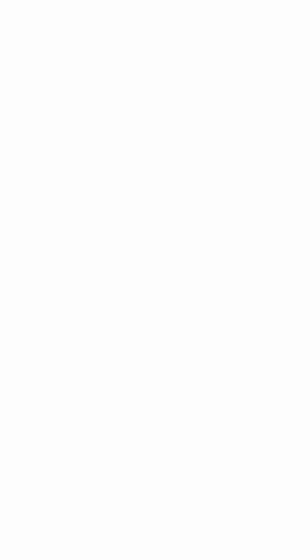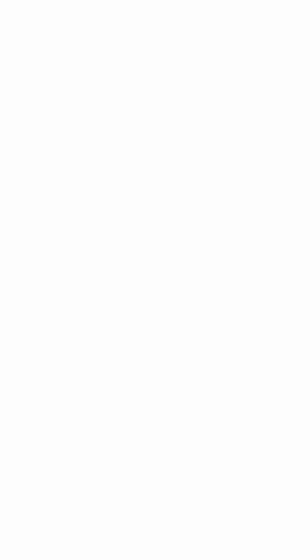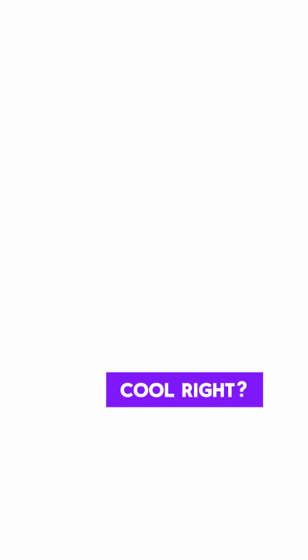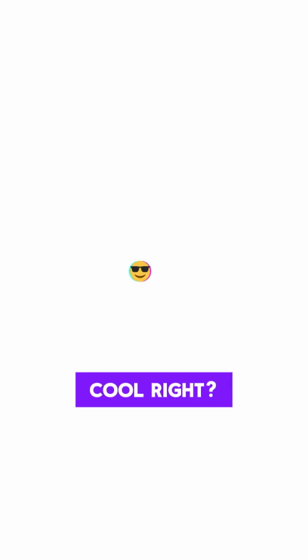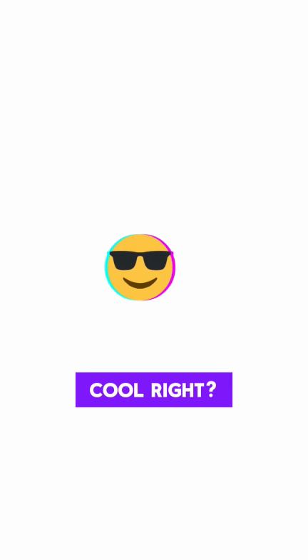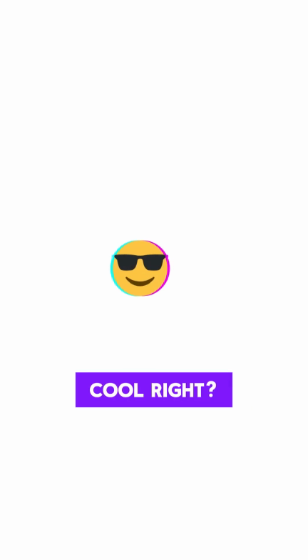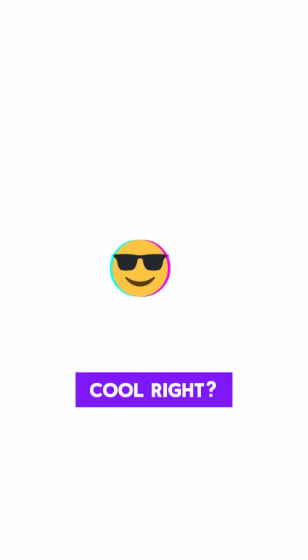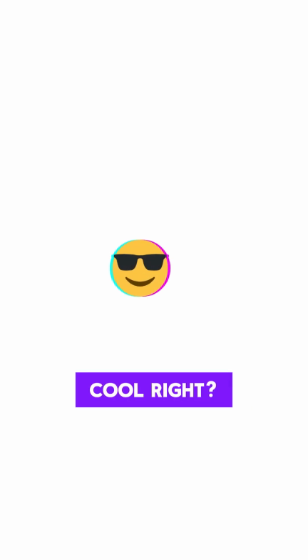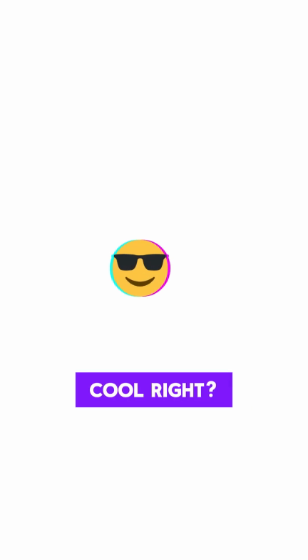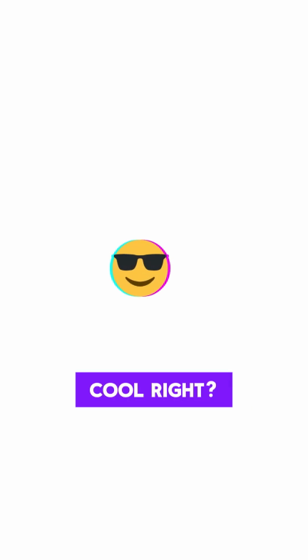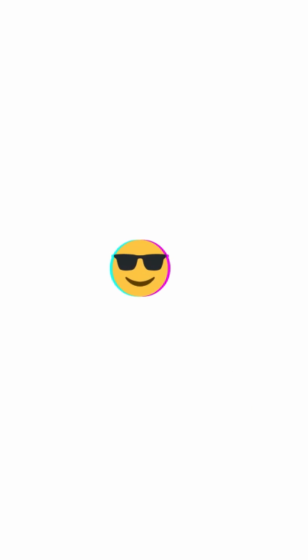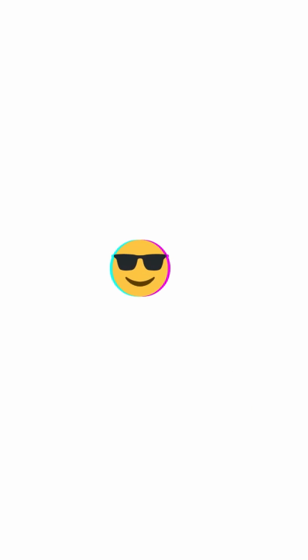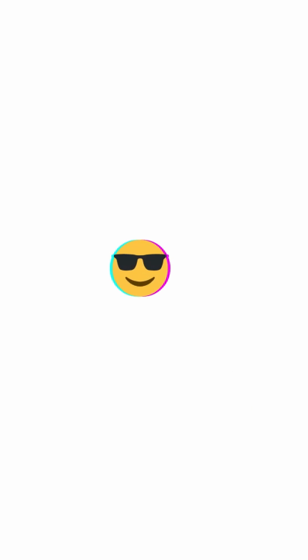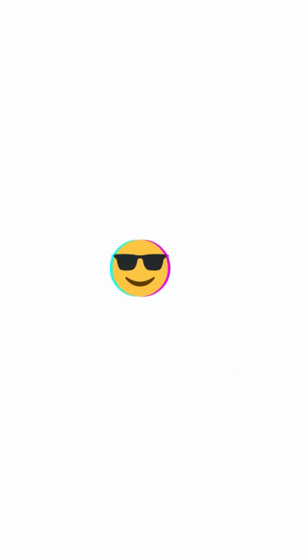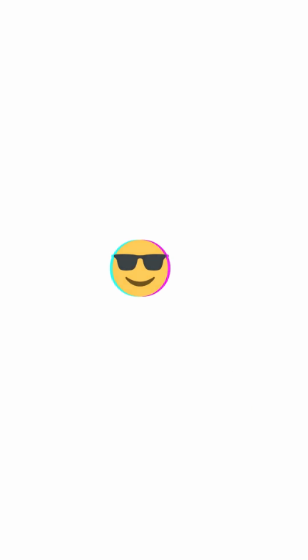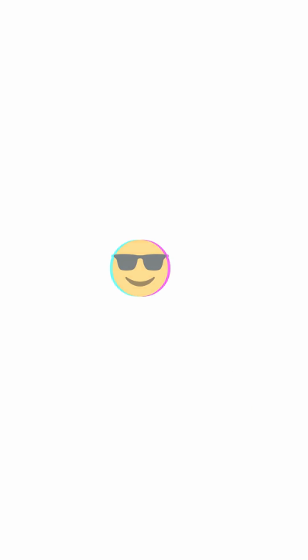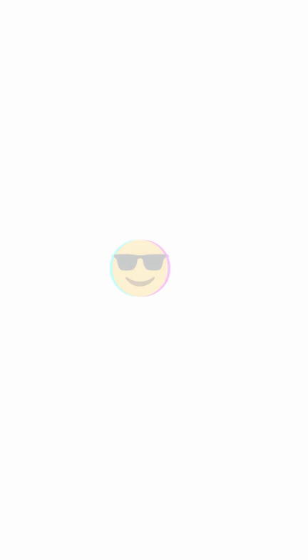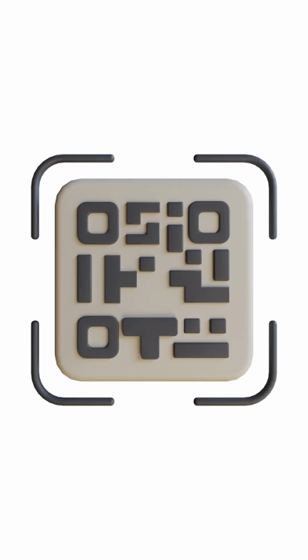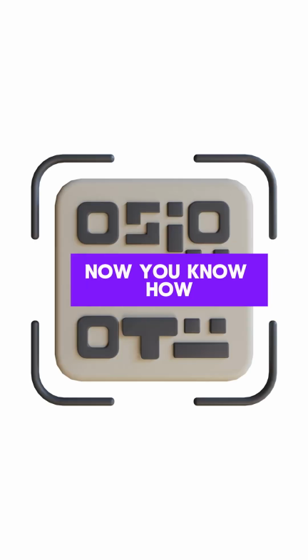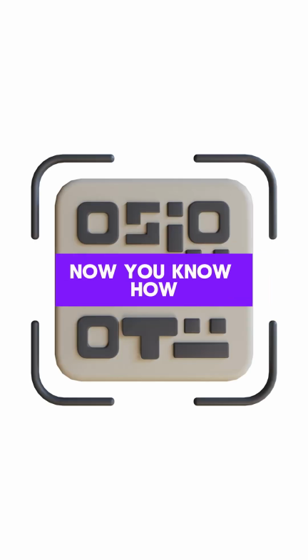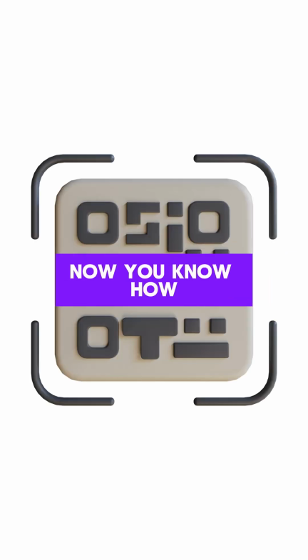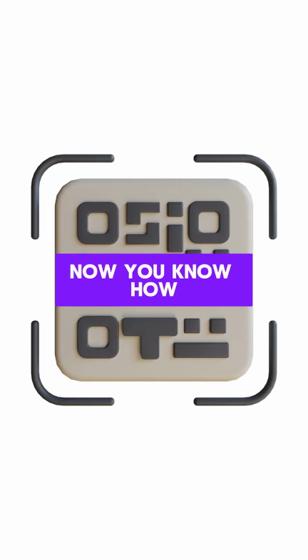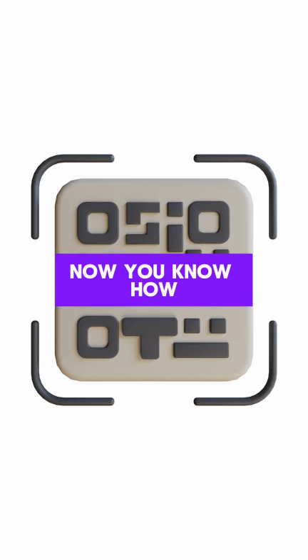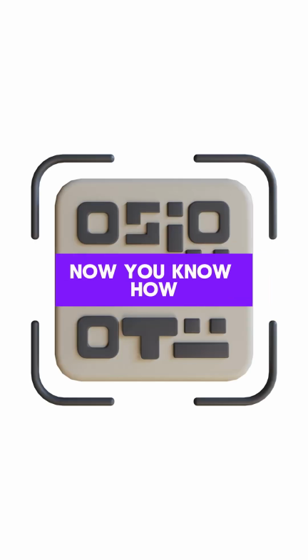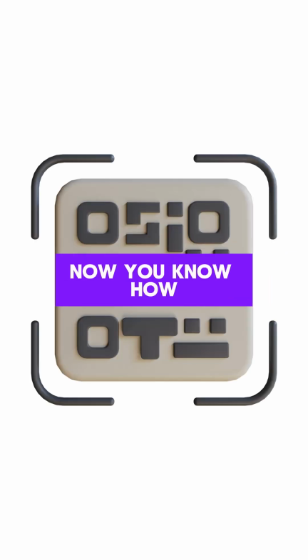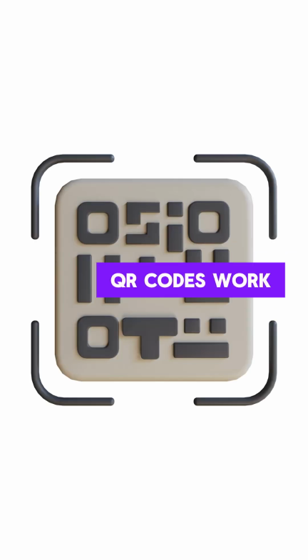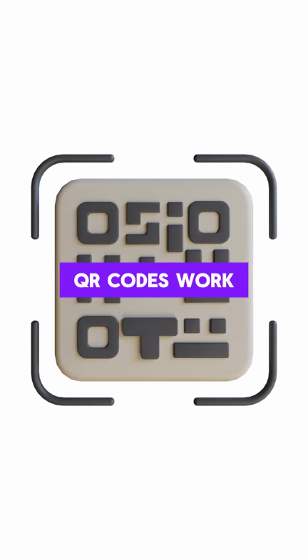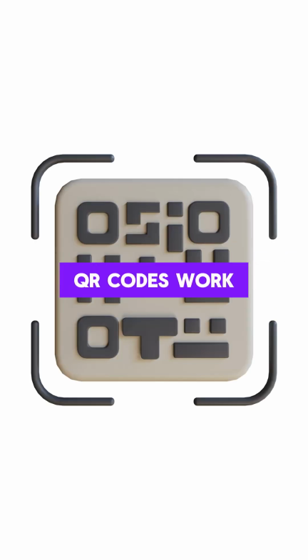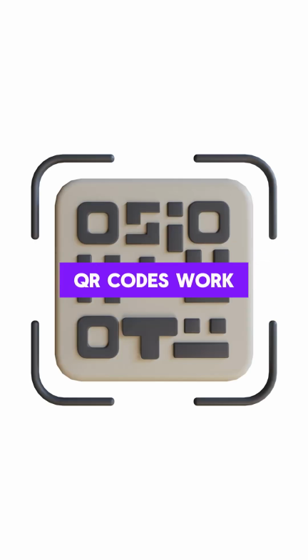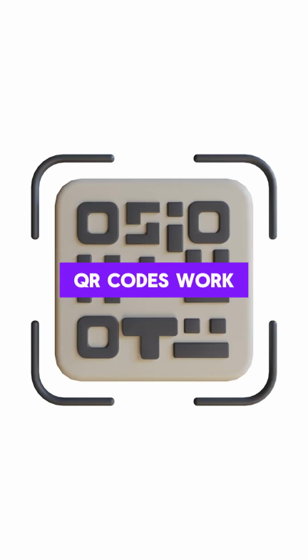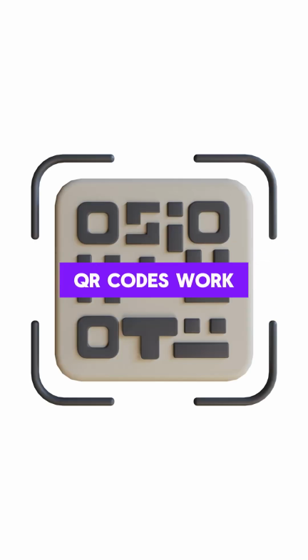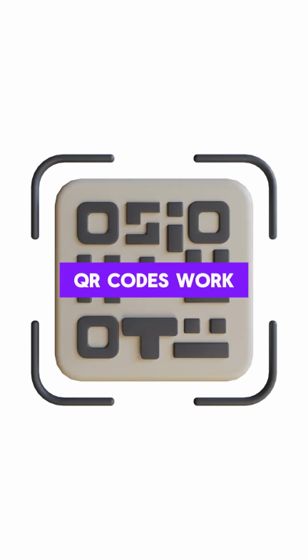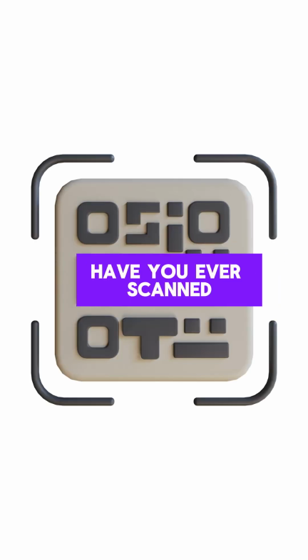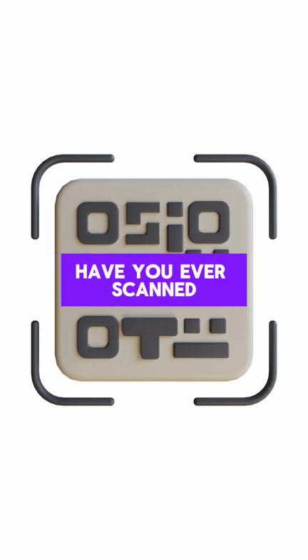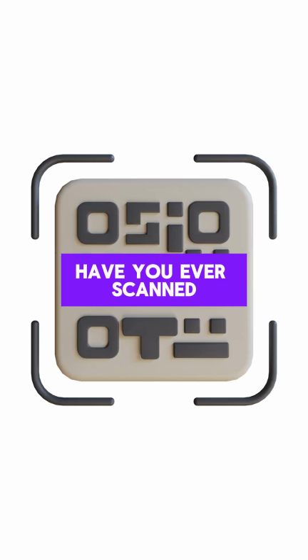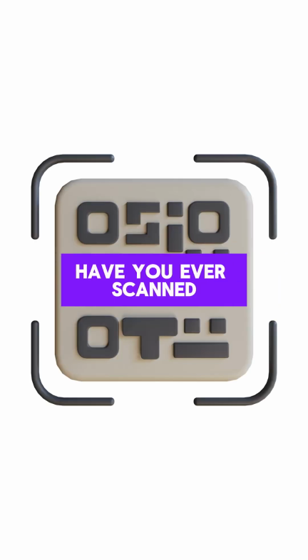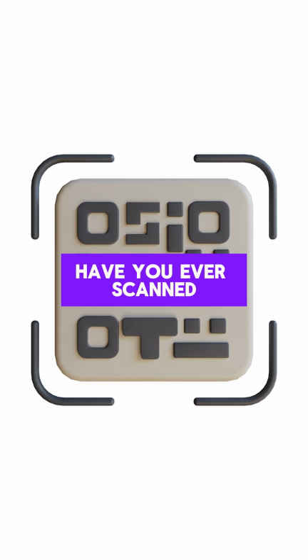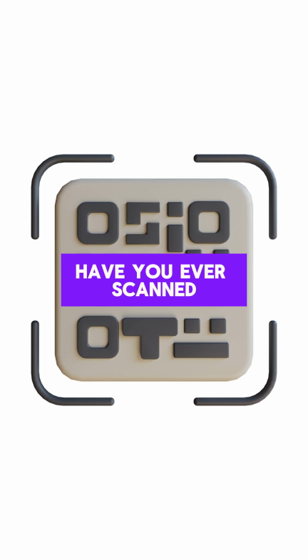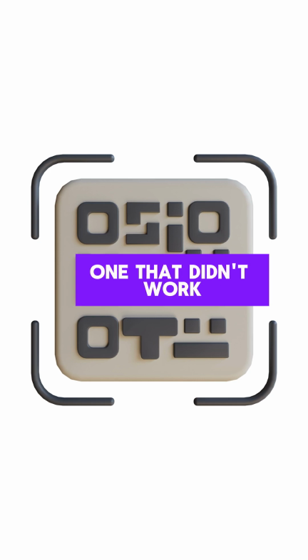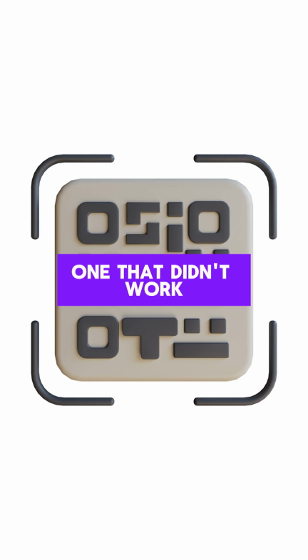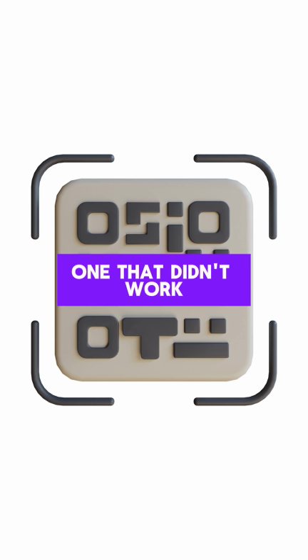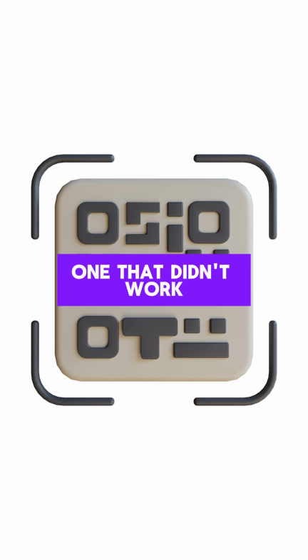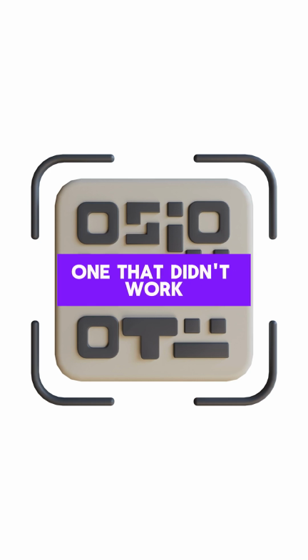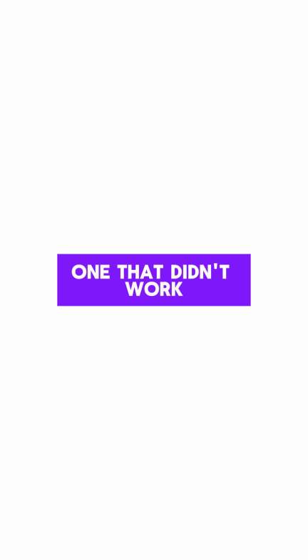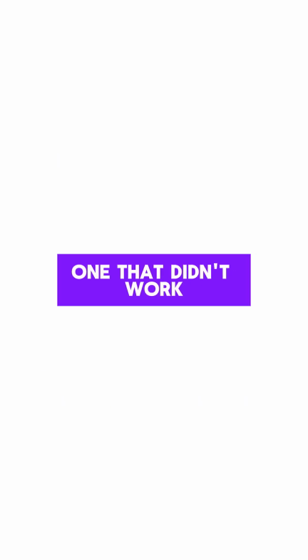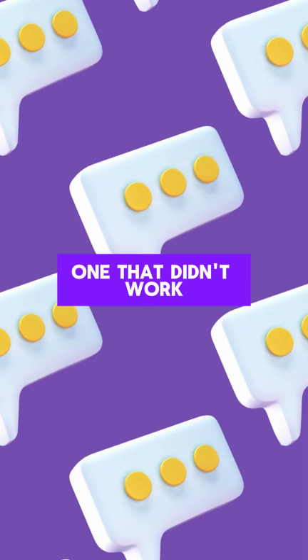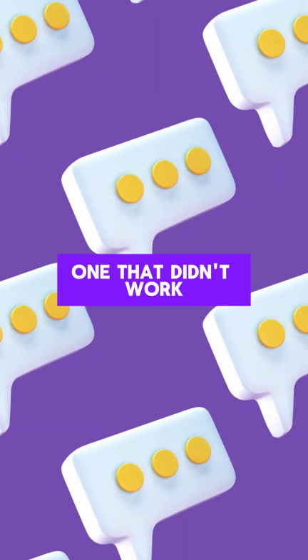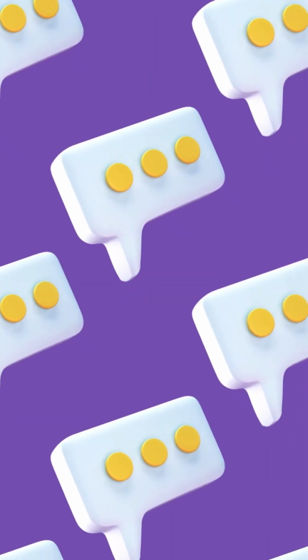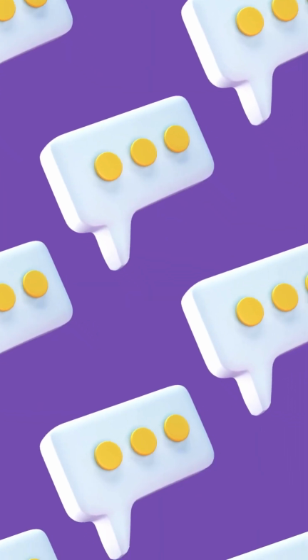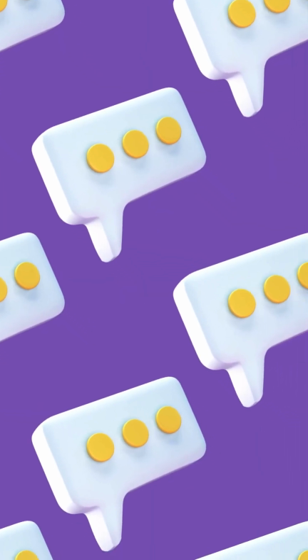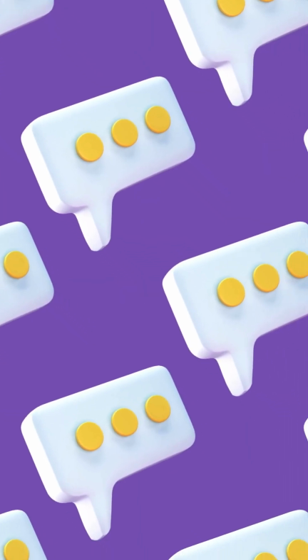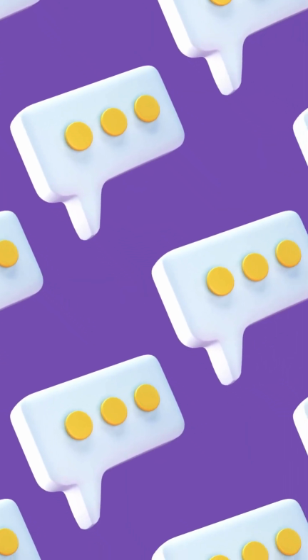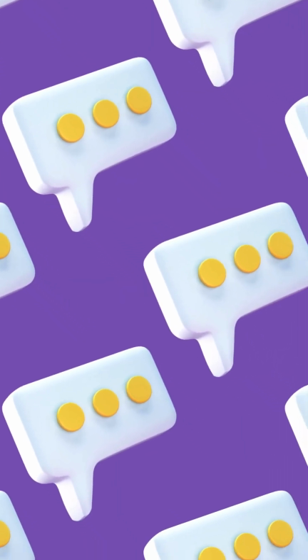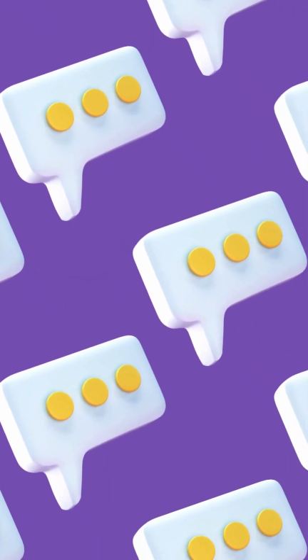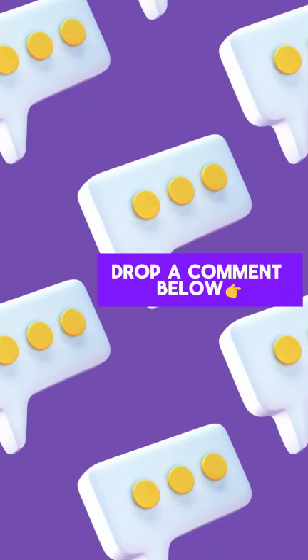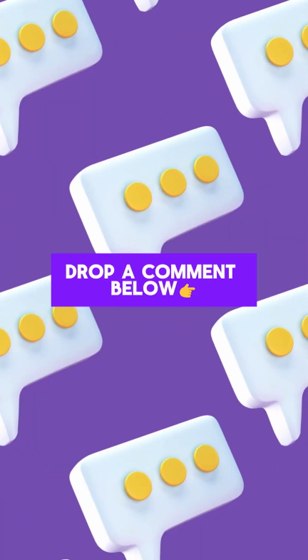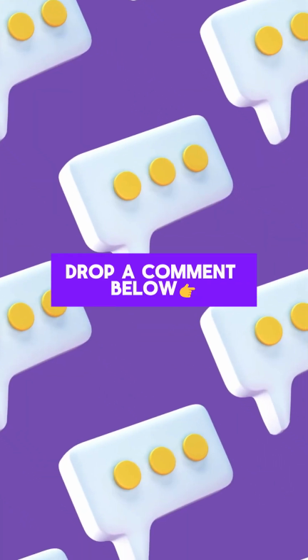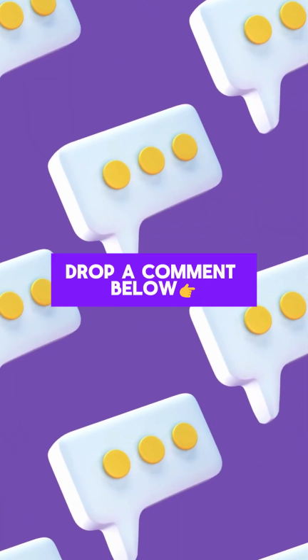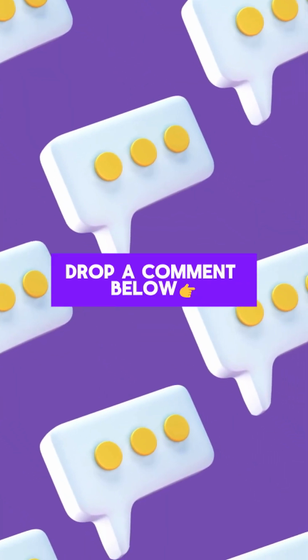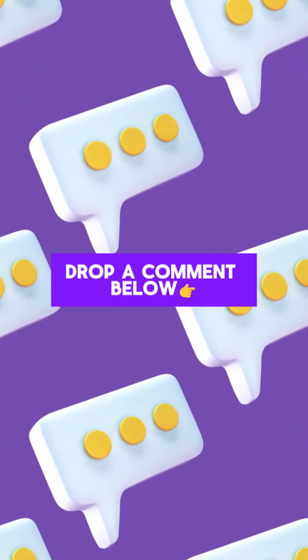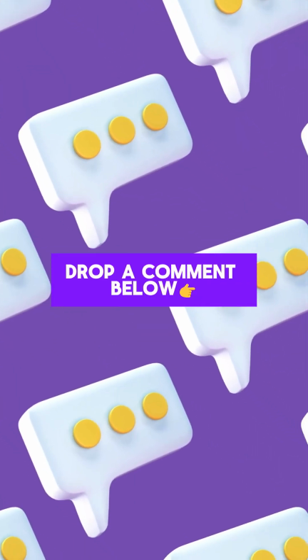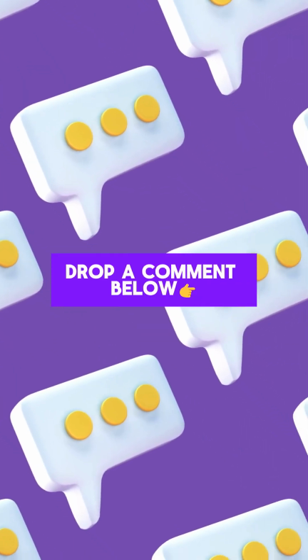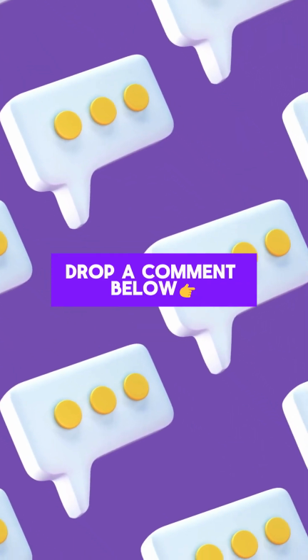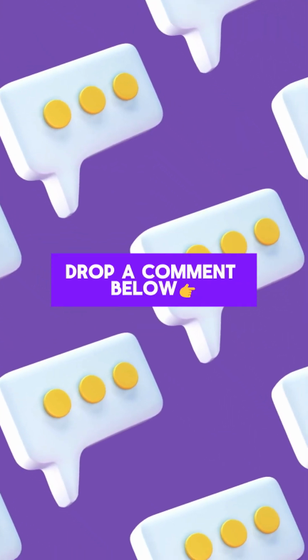Cool, right? Now you know how QR codes work. Have you ever scanned one that didn't work? Drop a comment below!